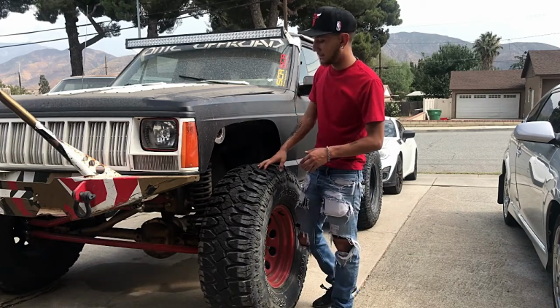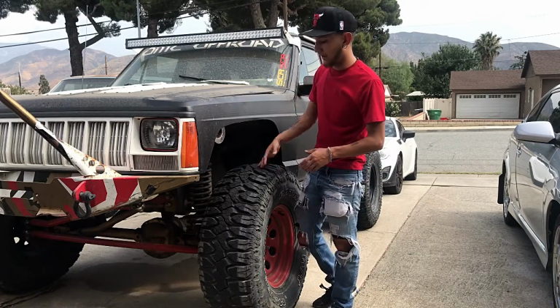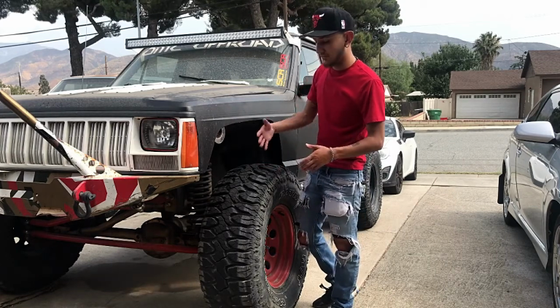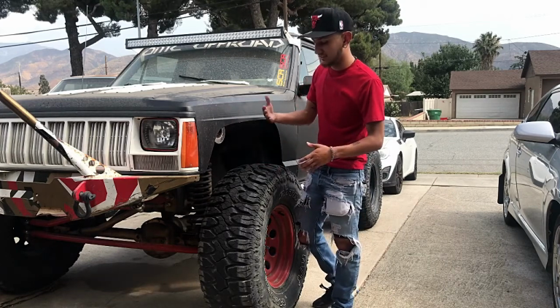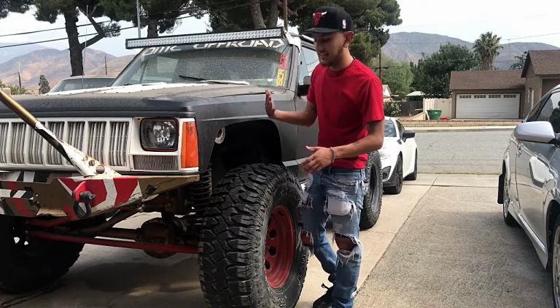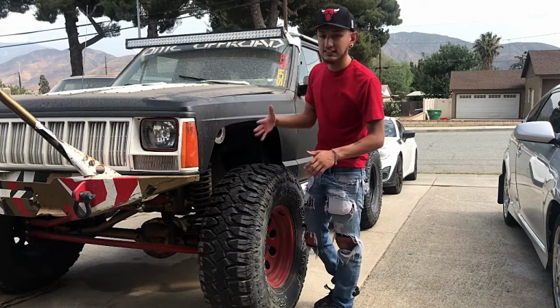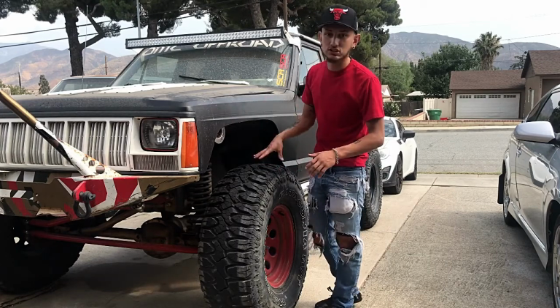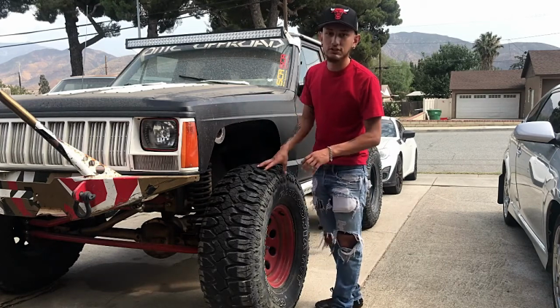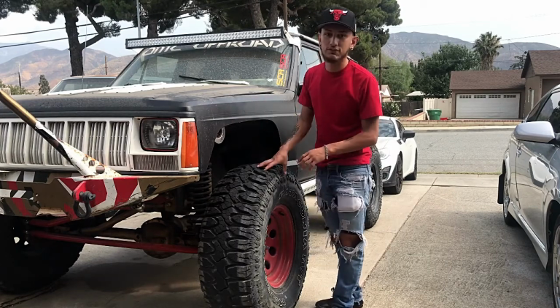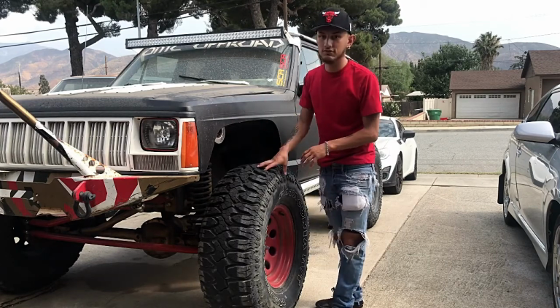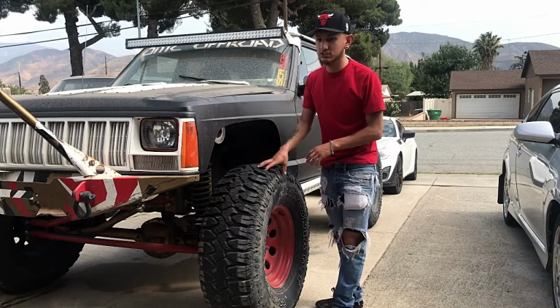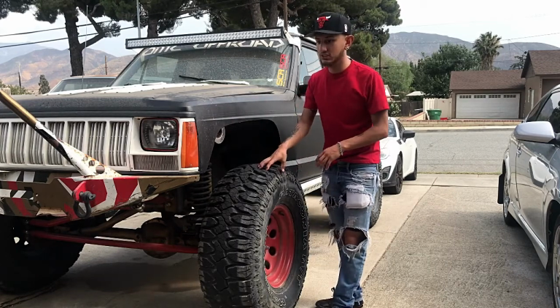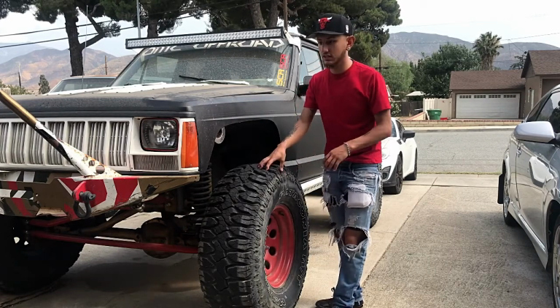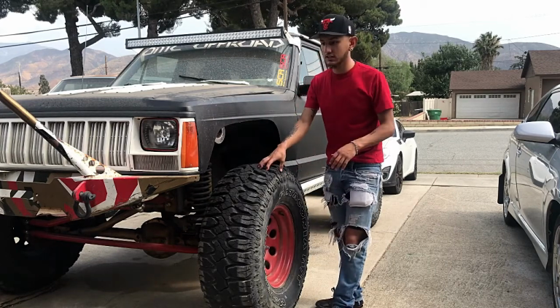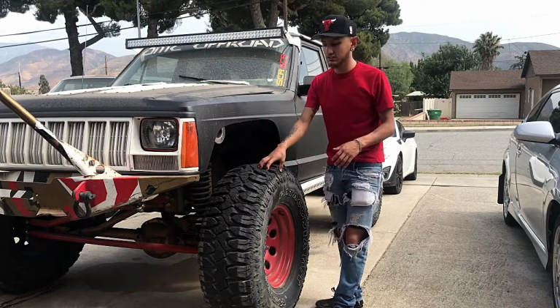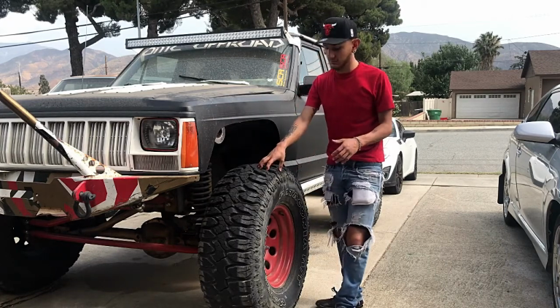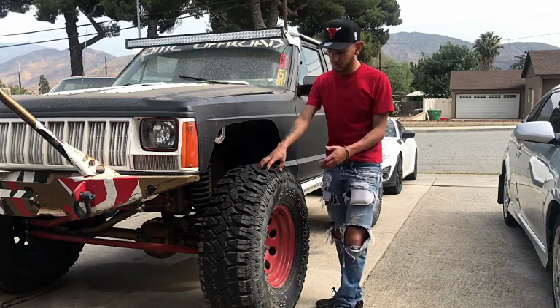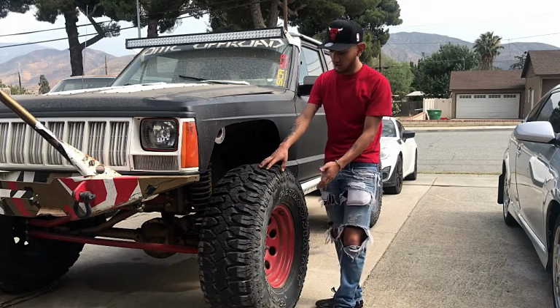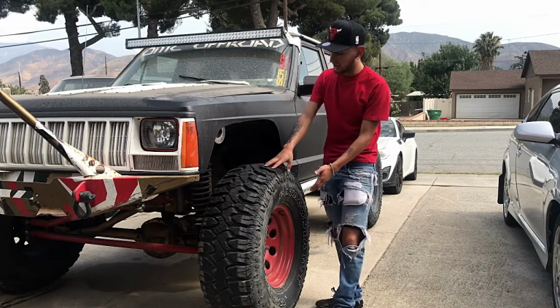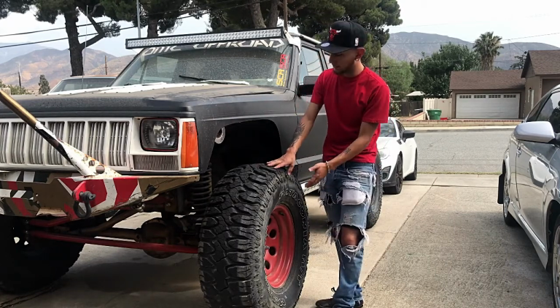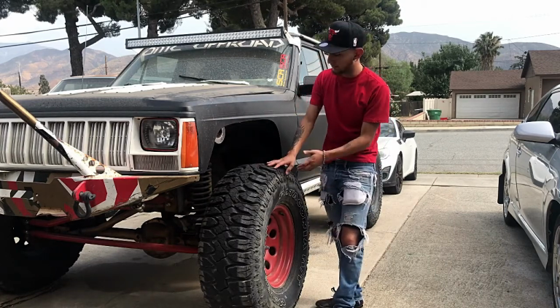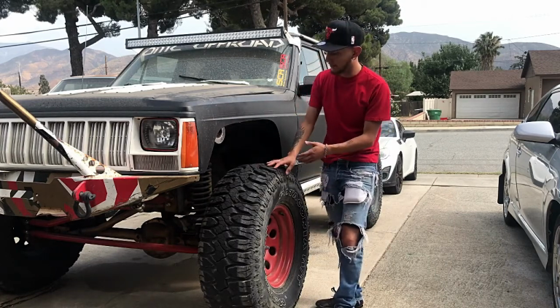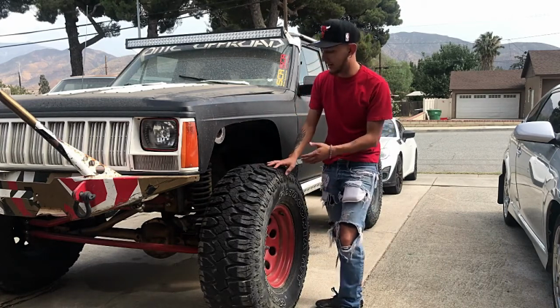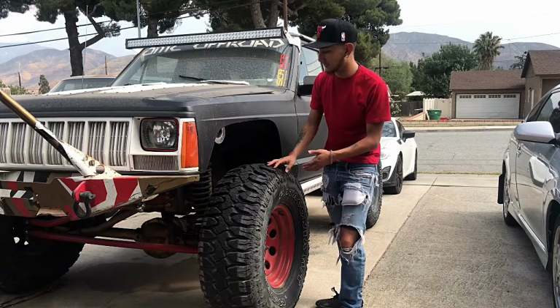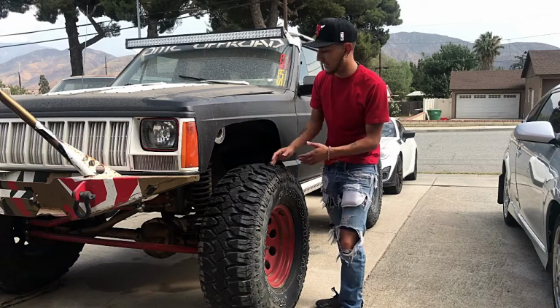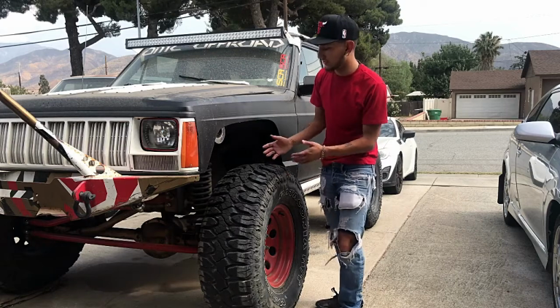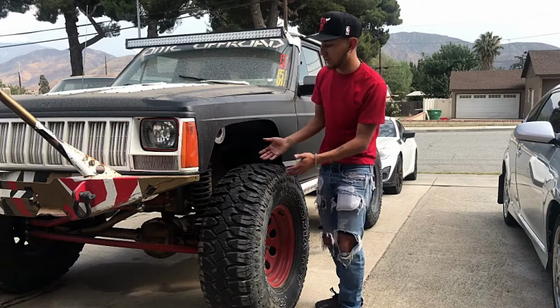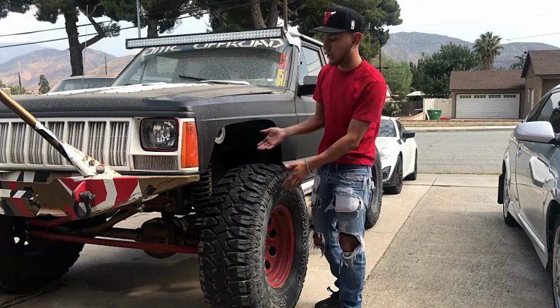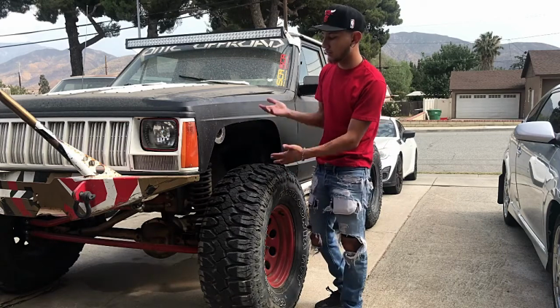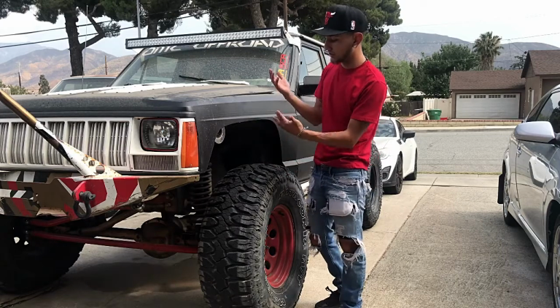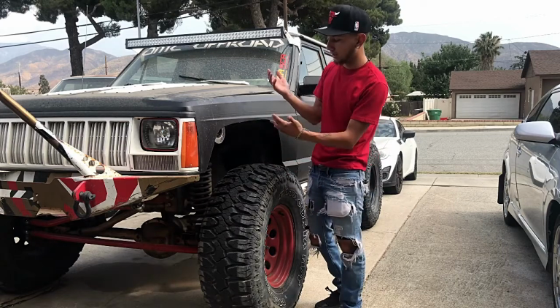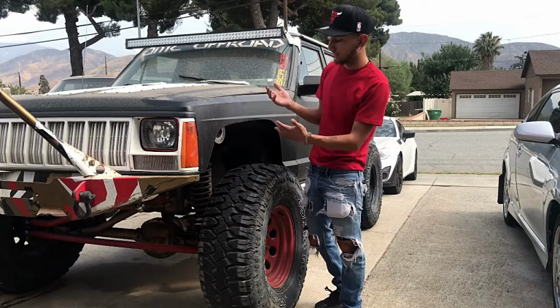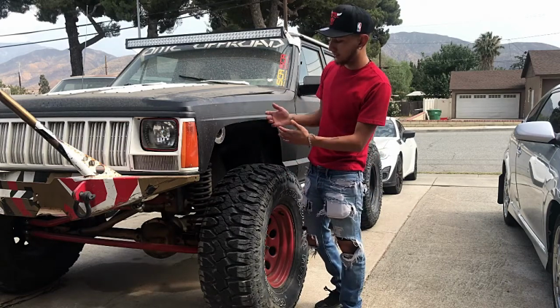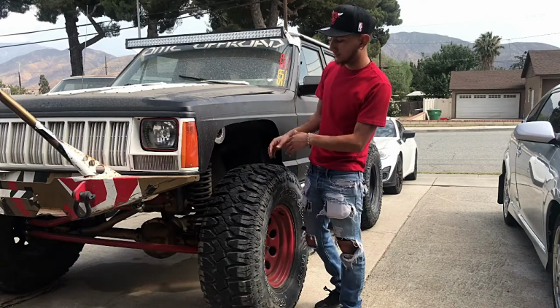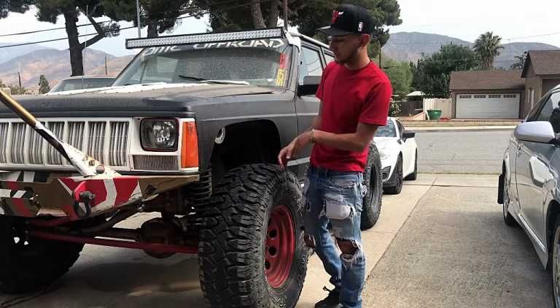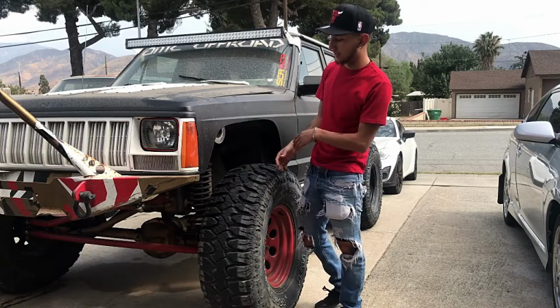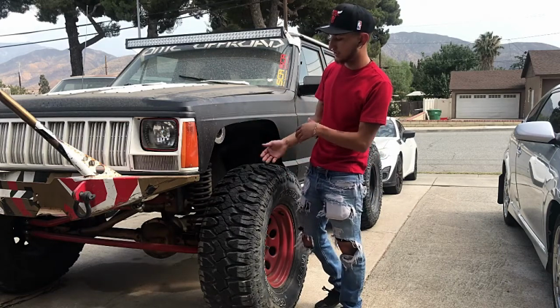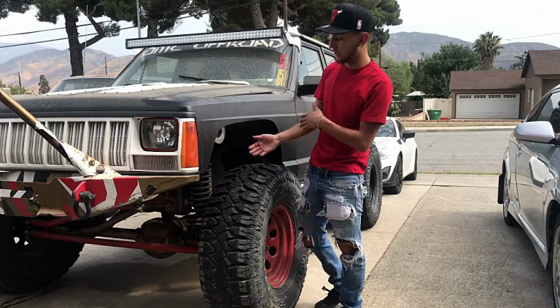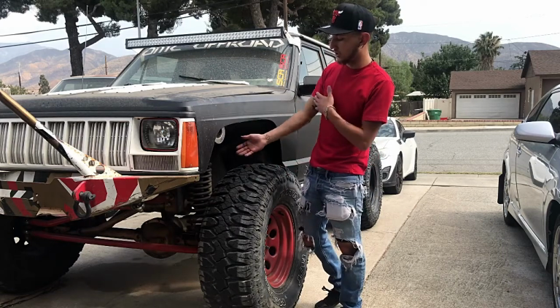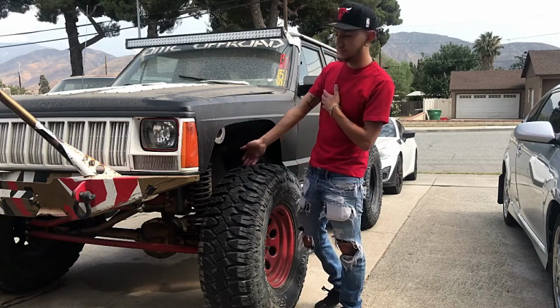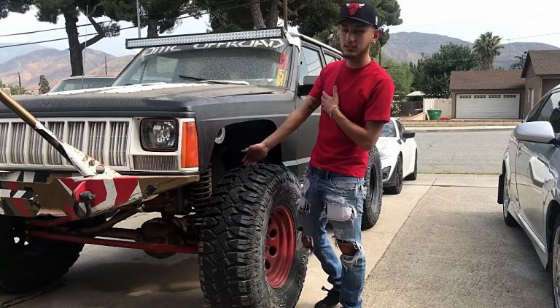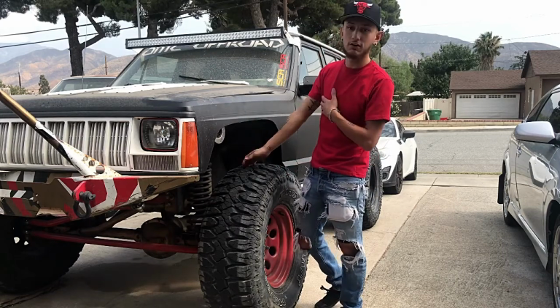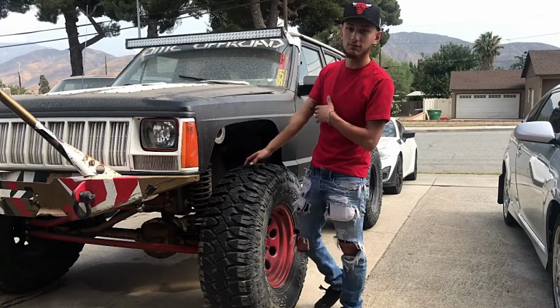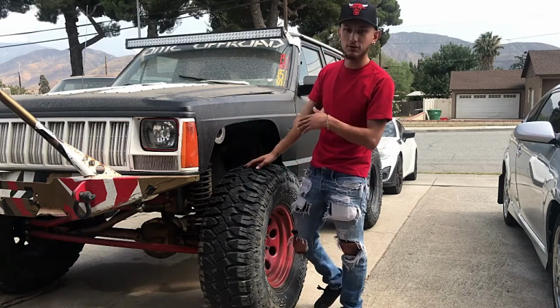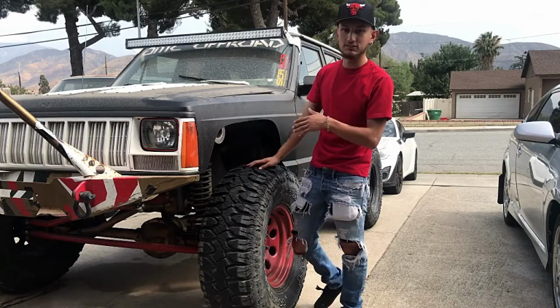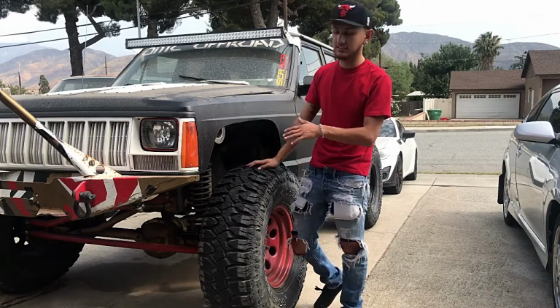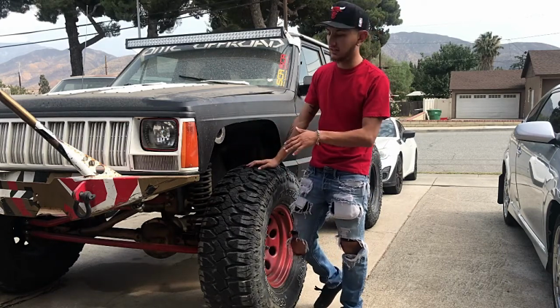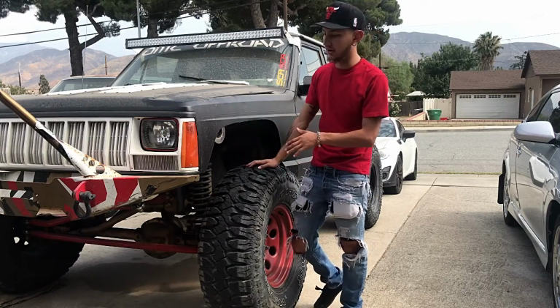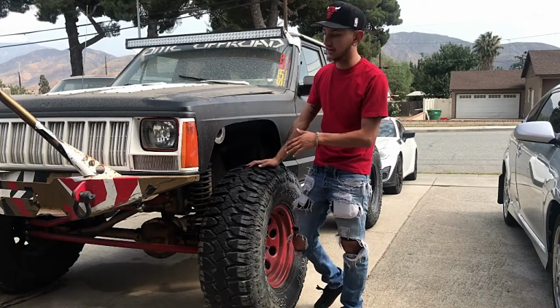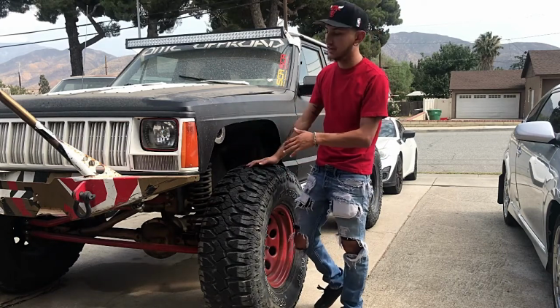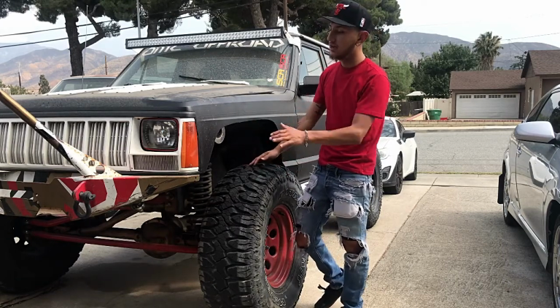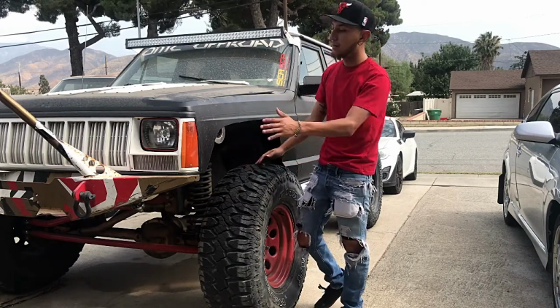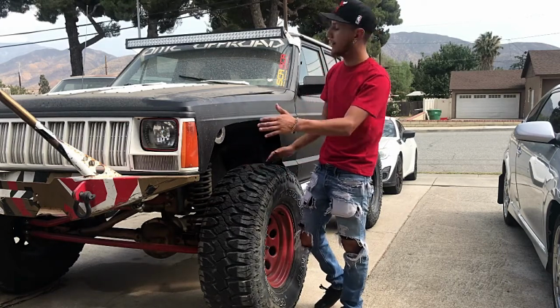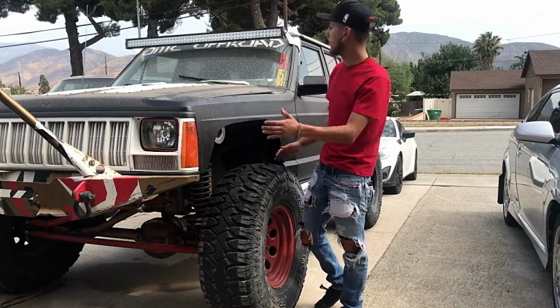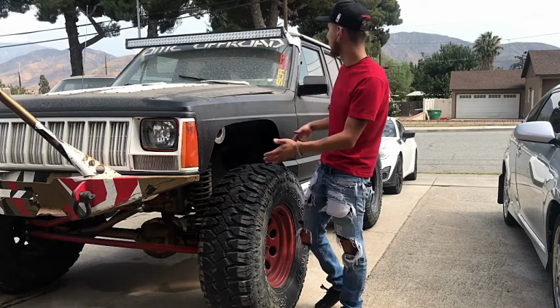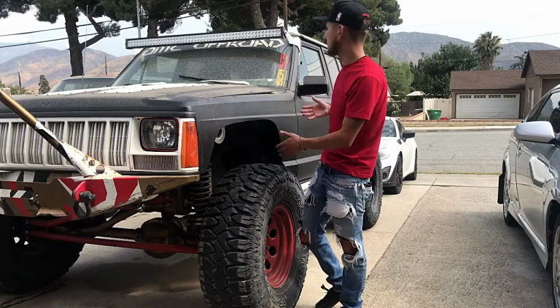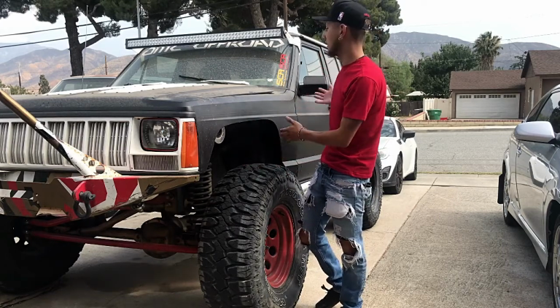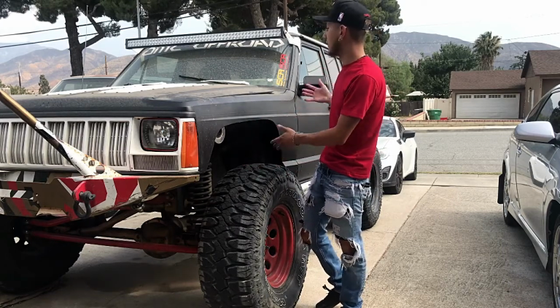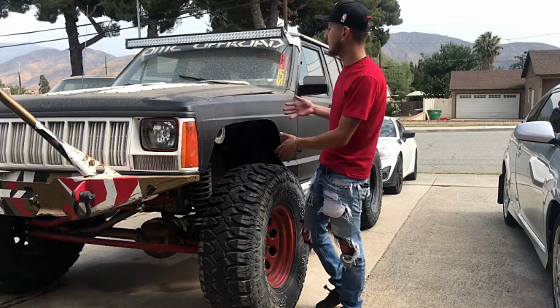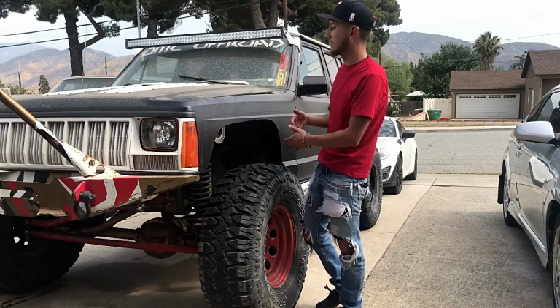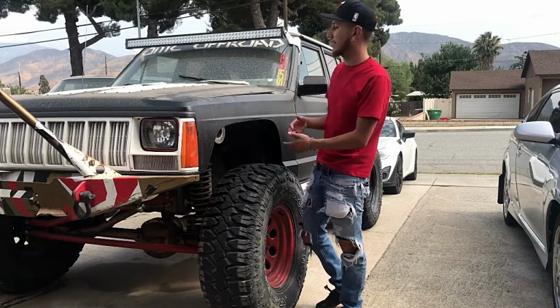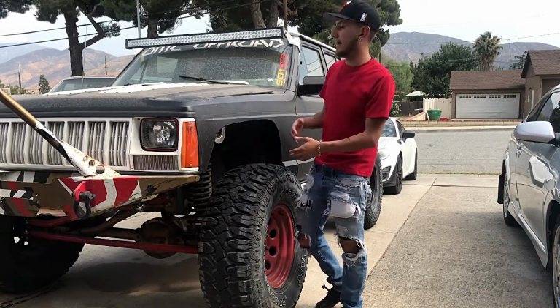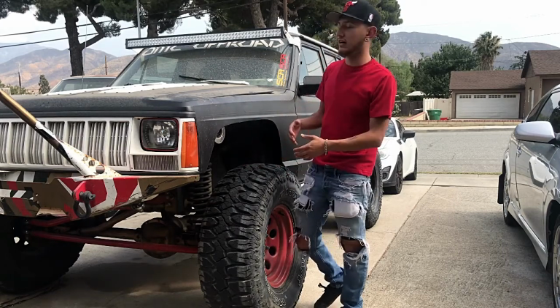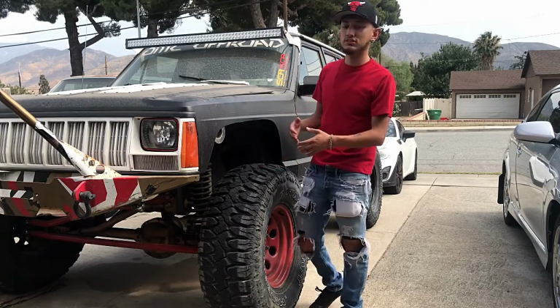It has 35 inch tires, Pro Comfort rims, the OMC Off-Road suspension, OMC Off-Road steering, bumpers and everything else.